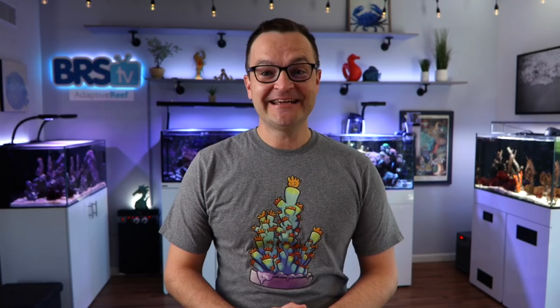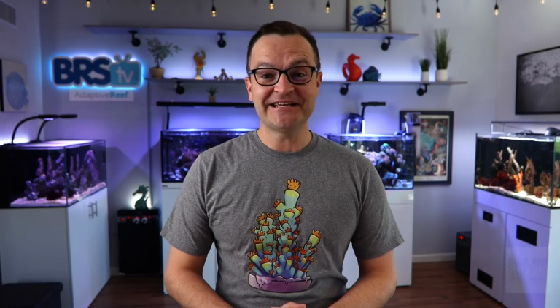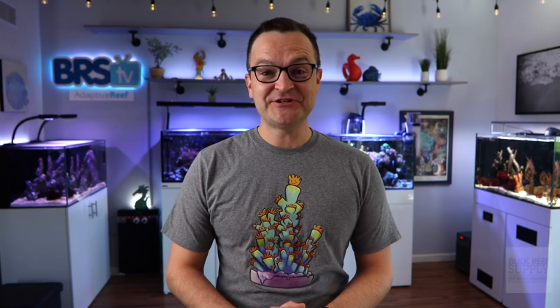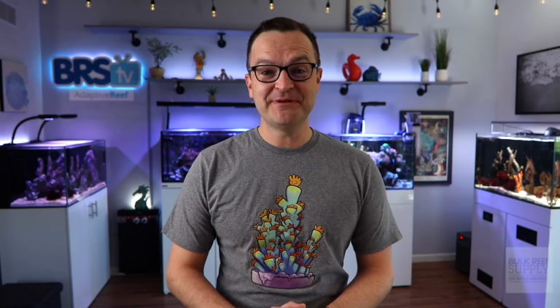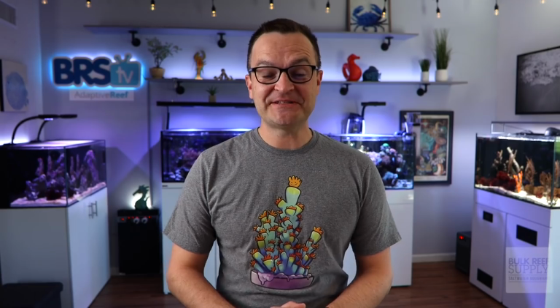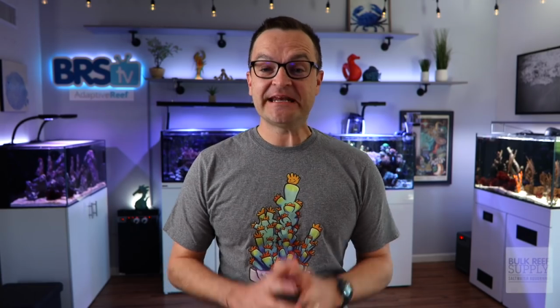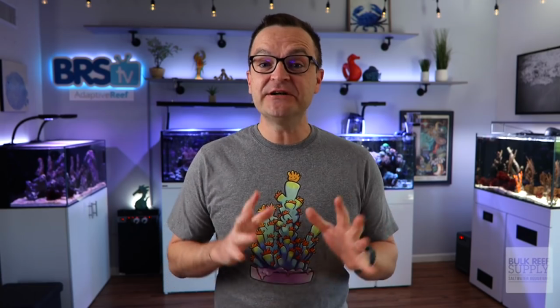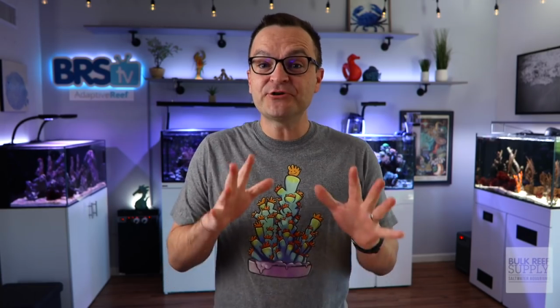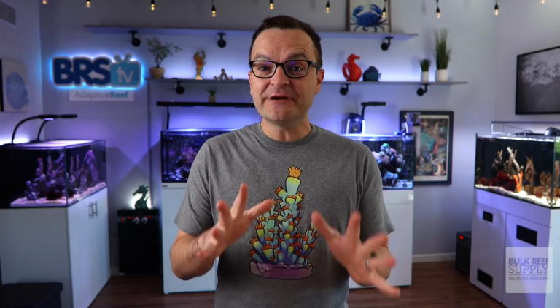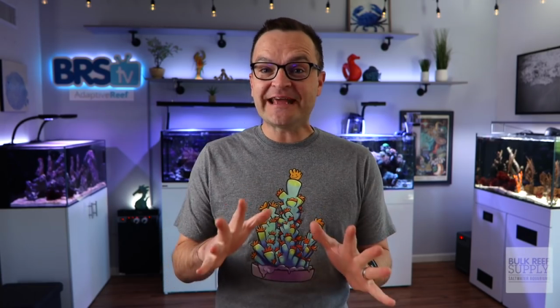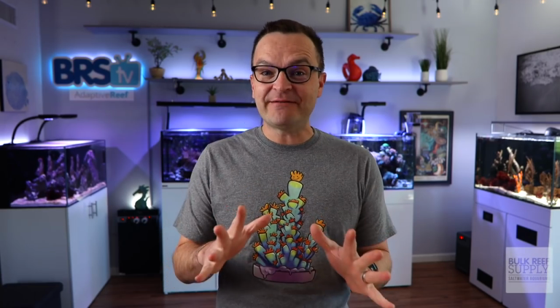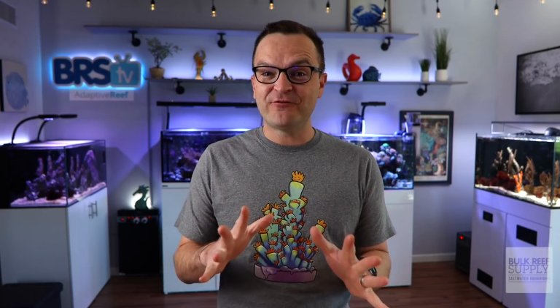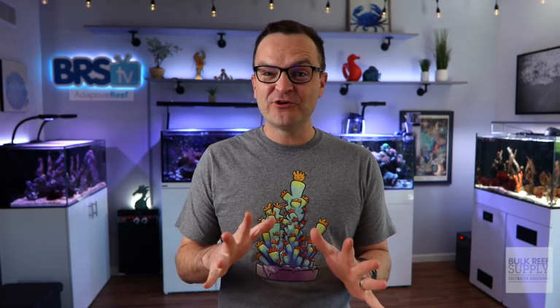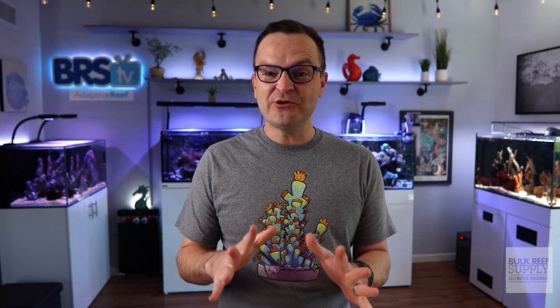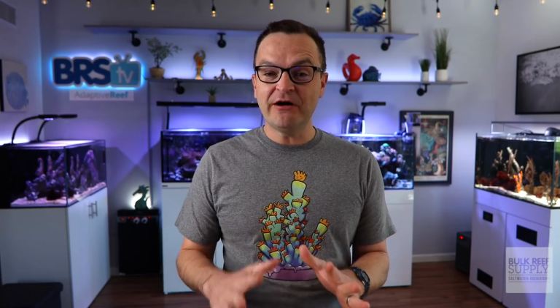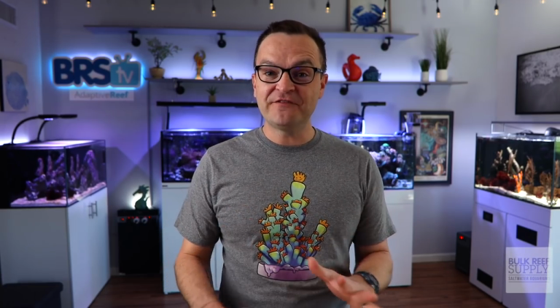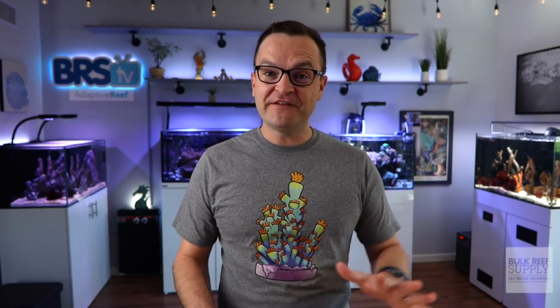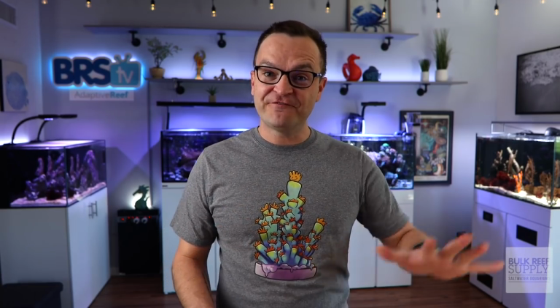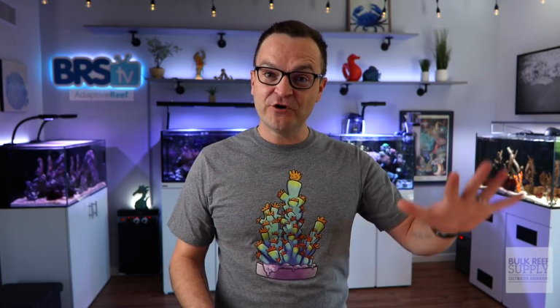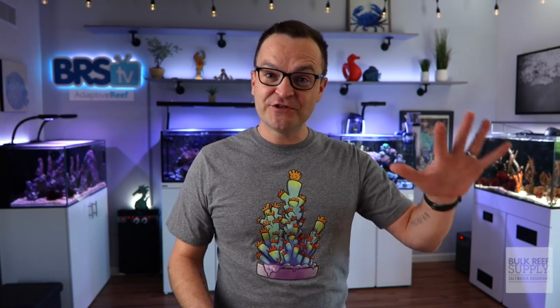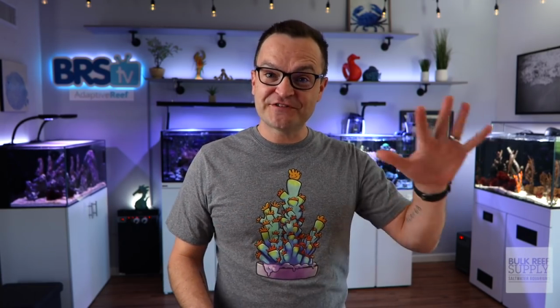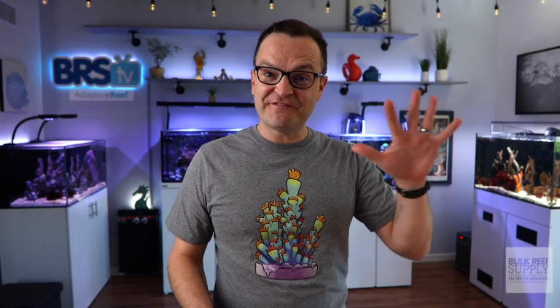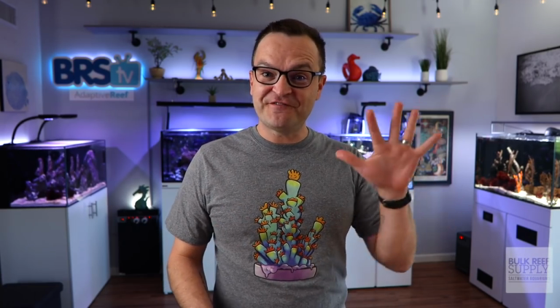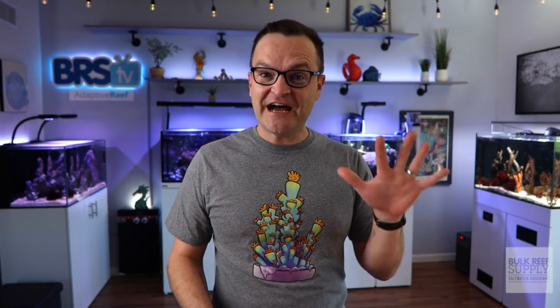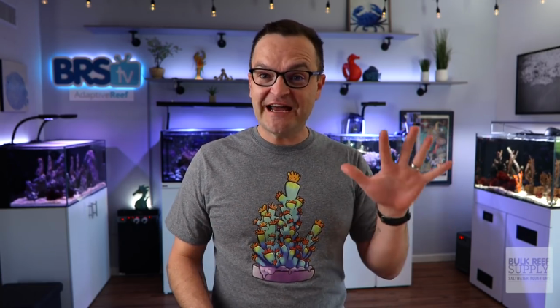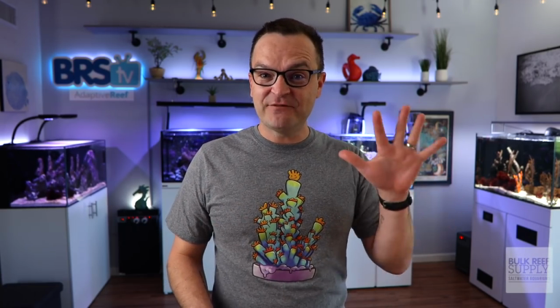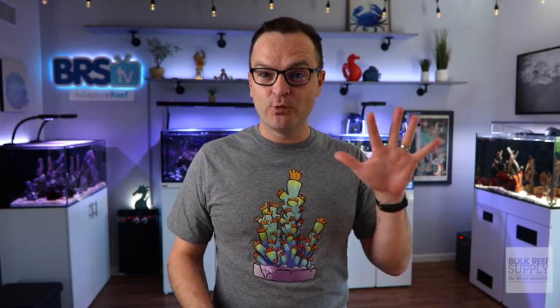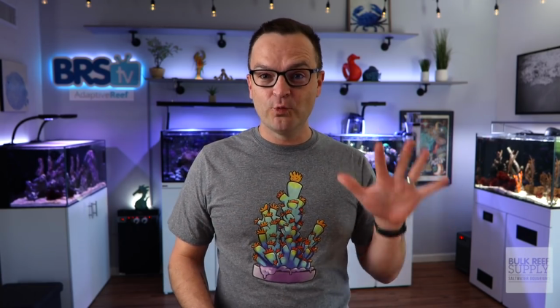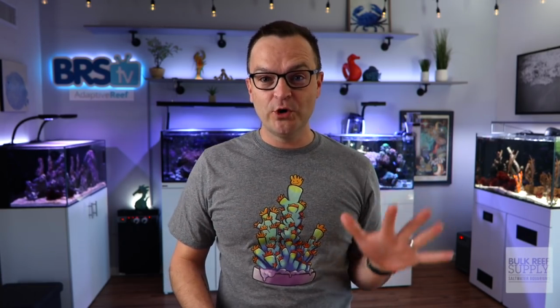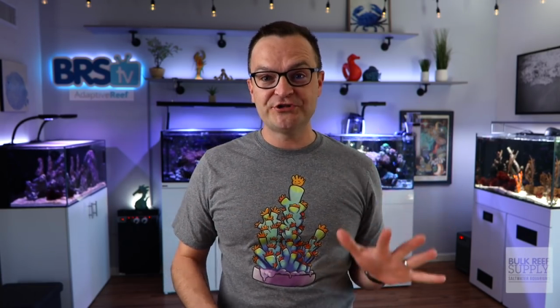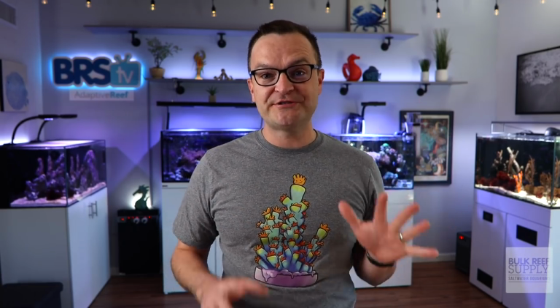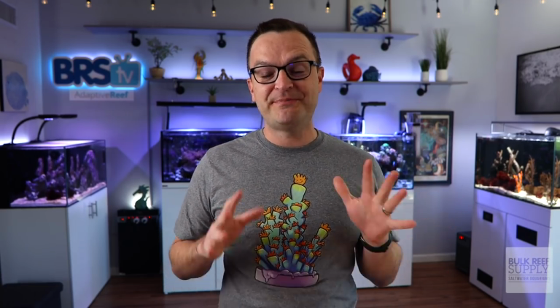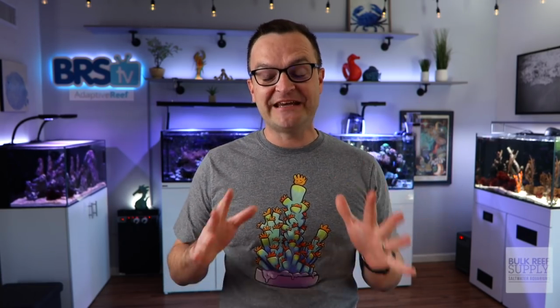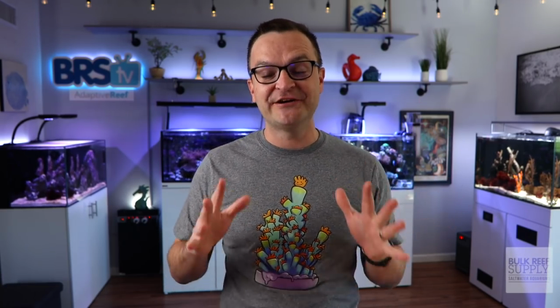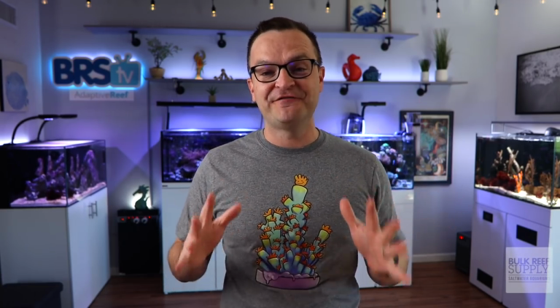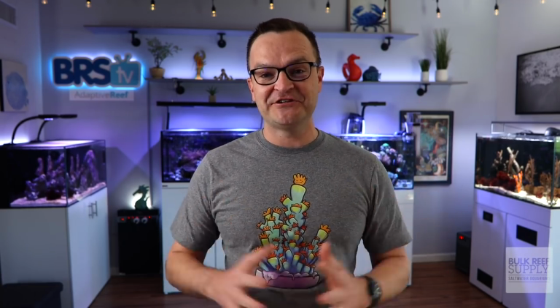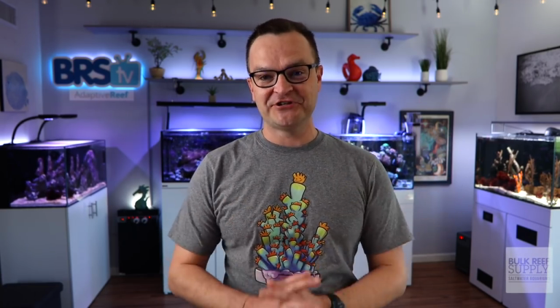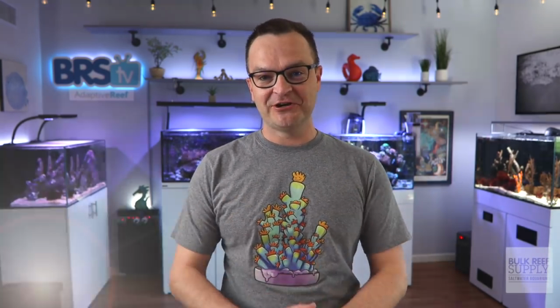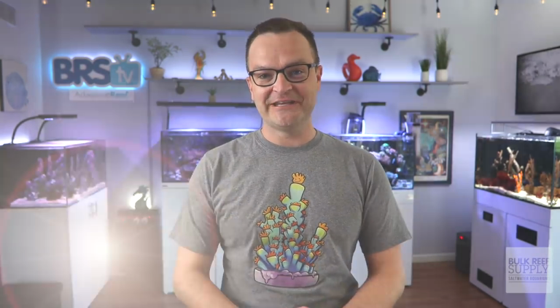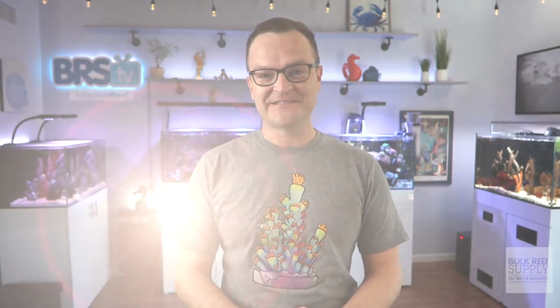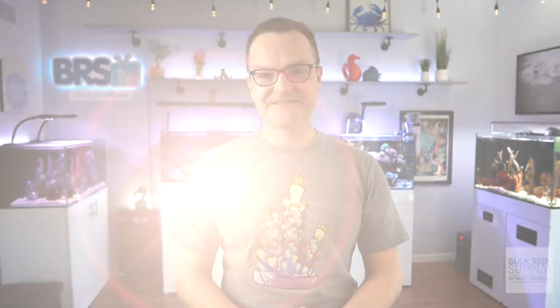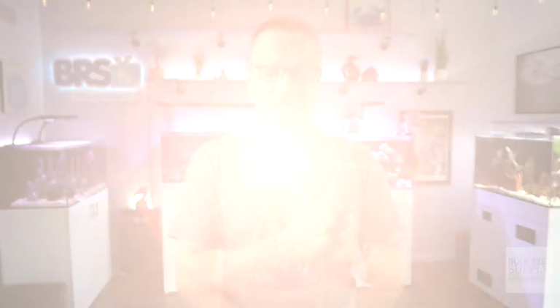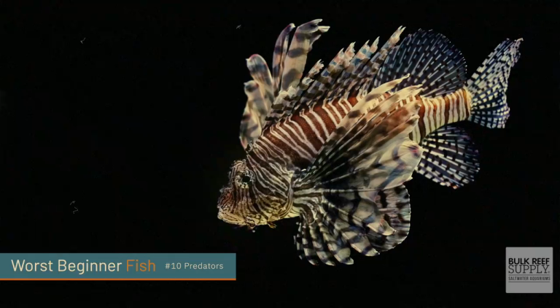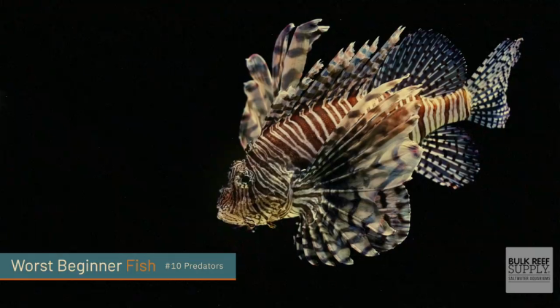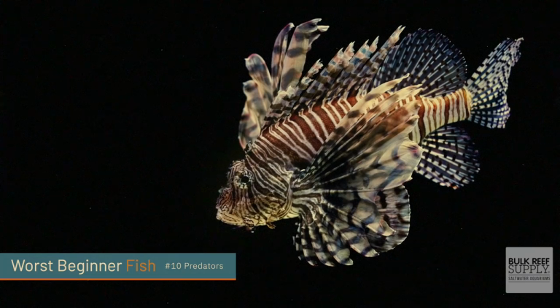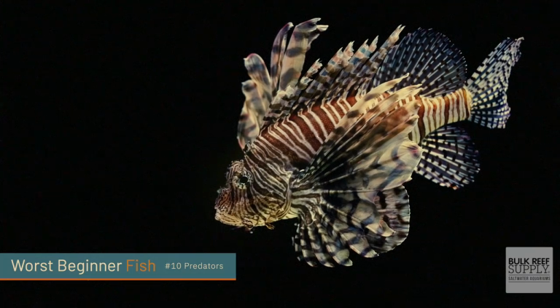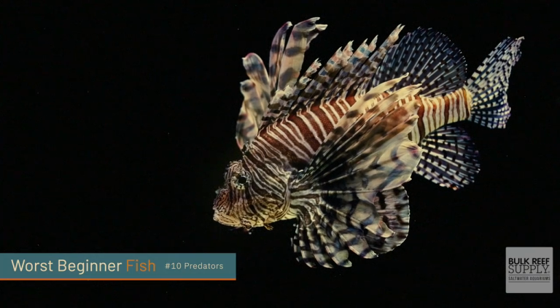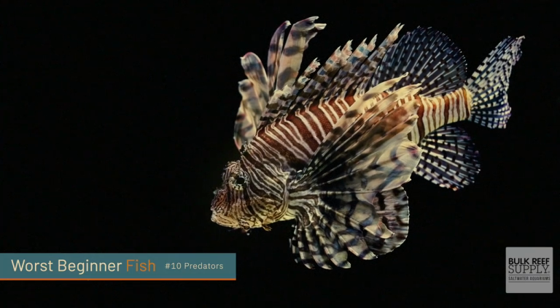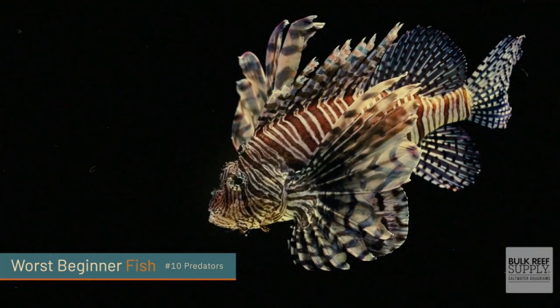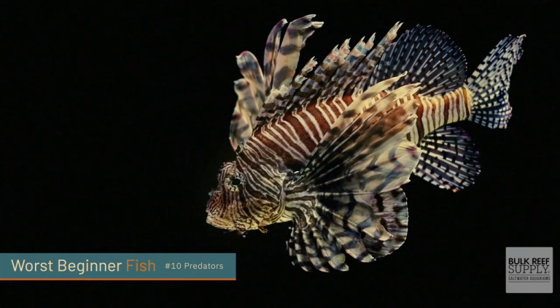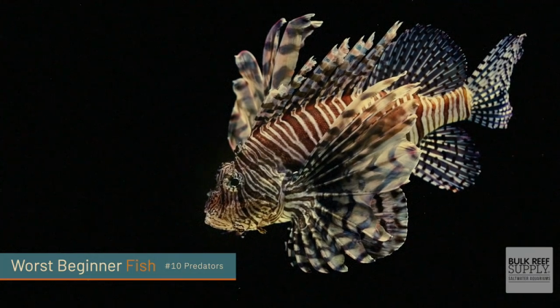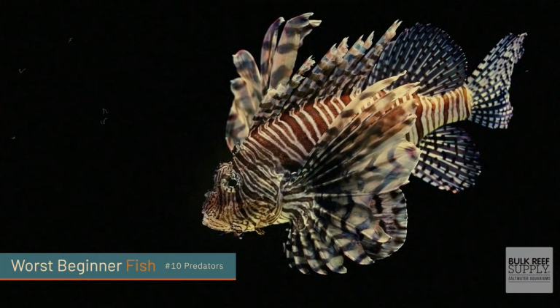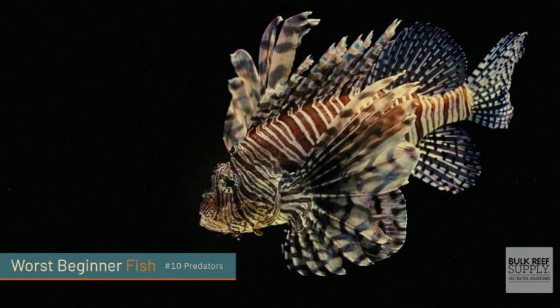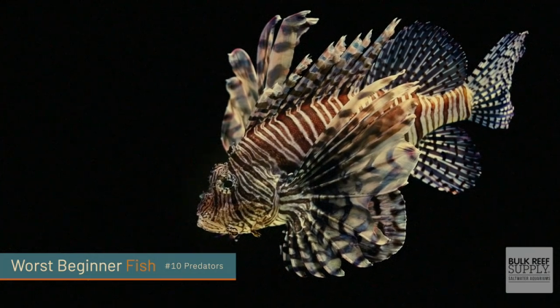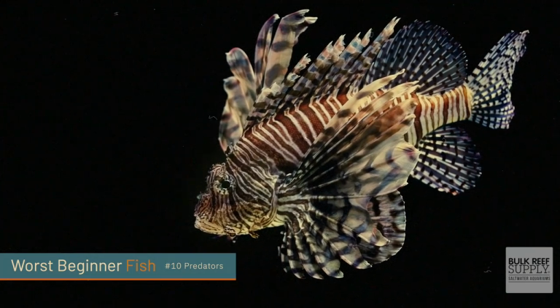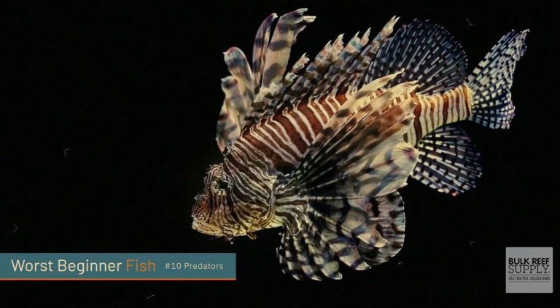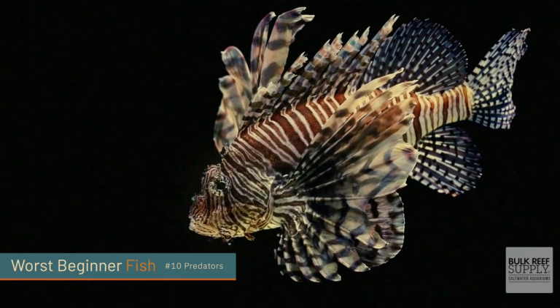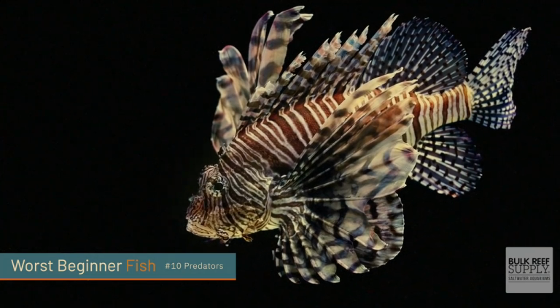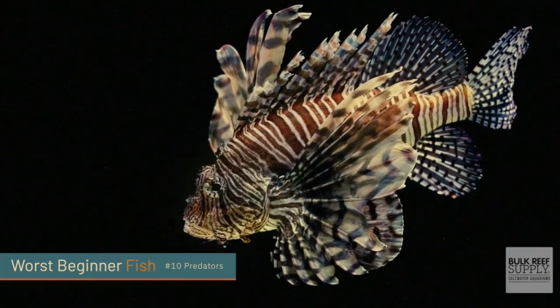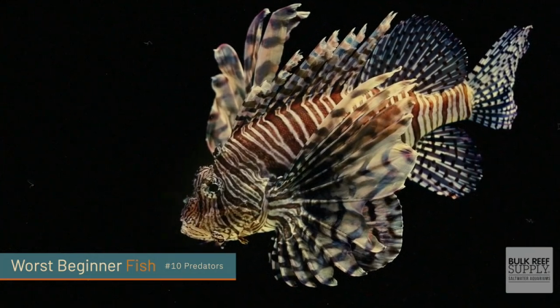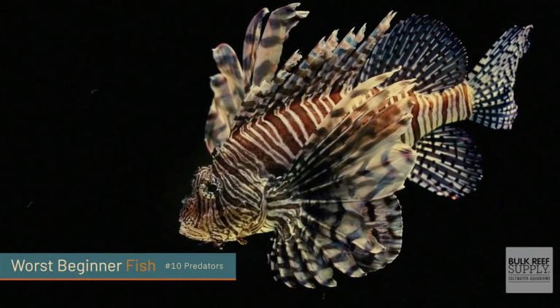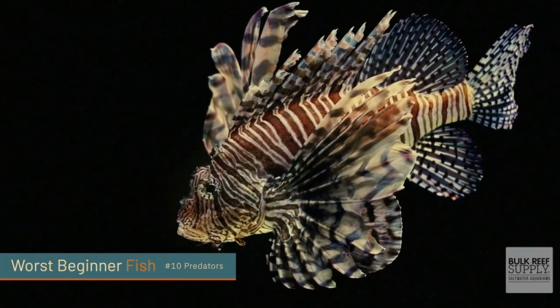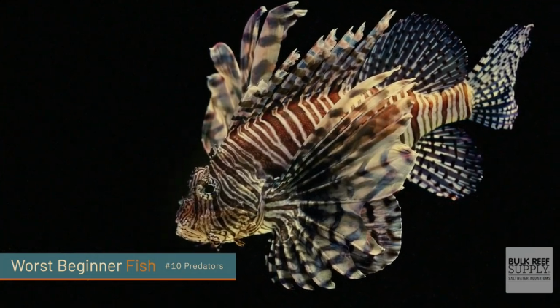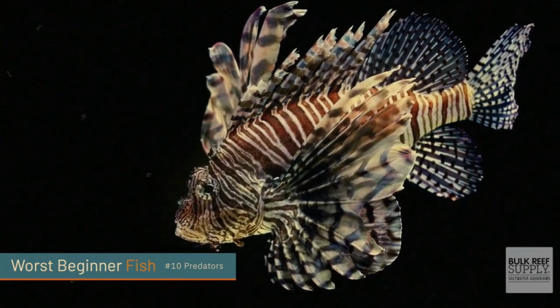In case you missed it, here's a recap for you of the first five worst beginner fish in our list of super aggressive or predator fish.